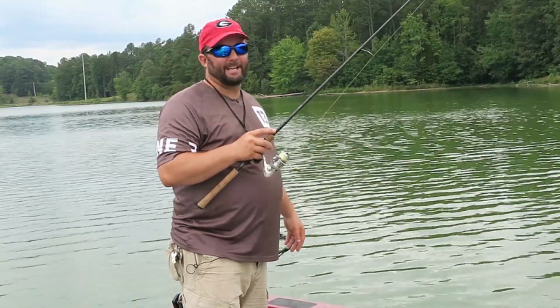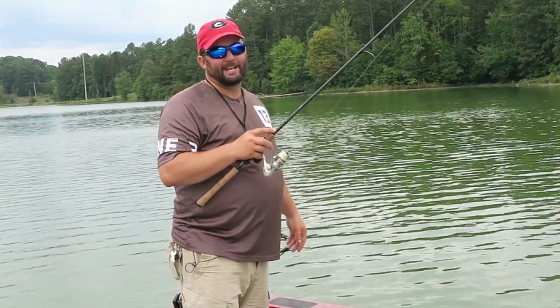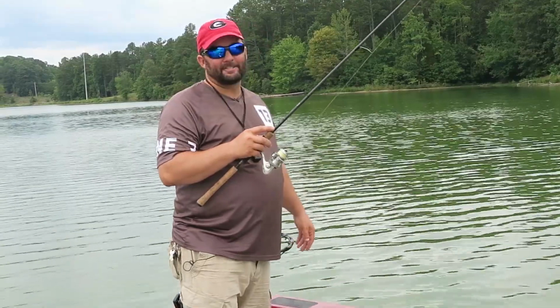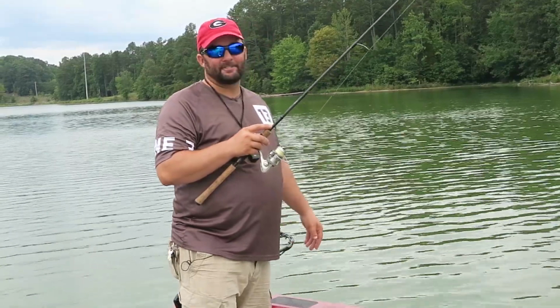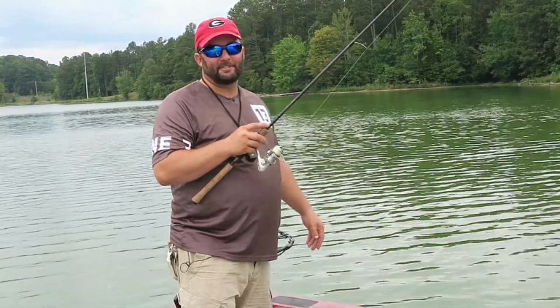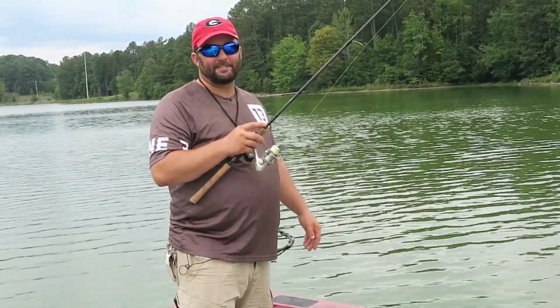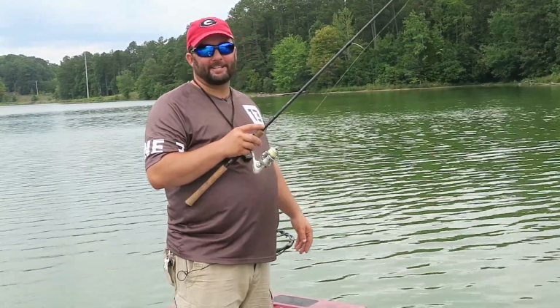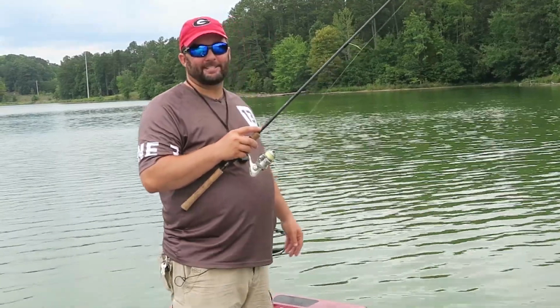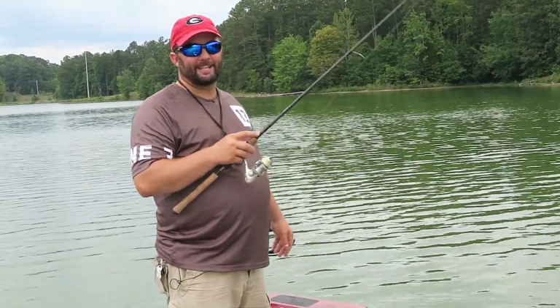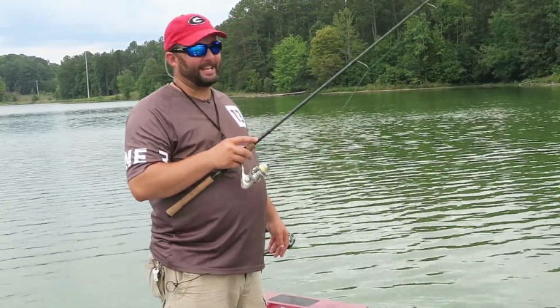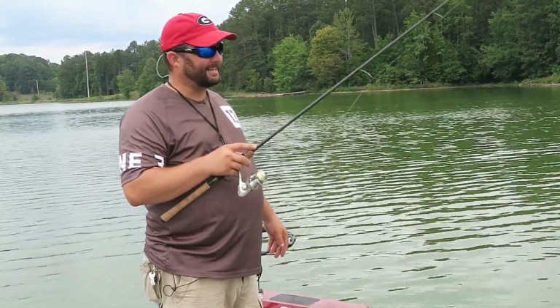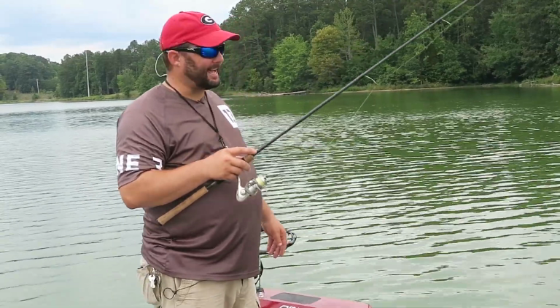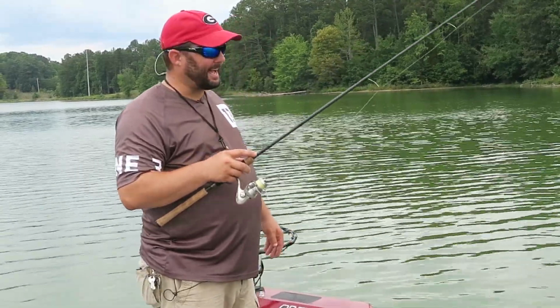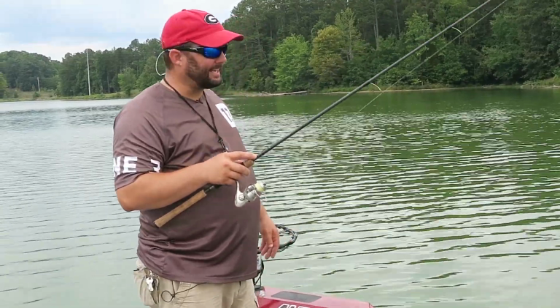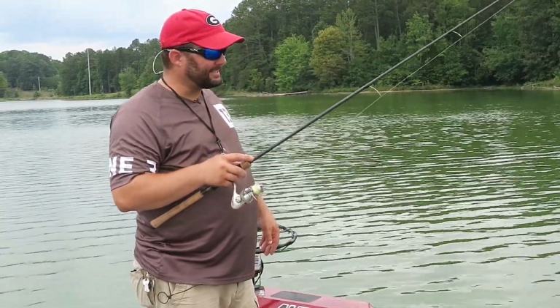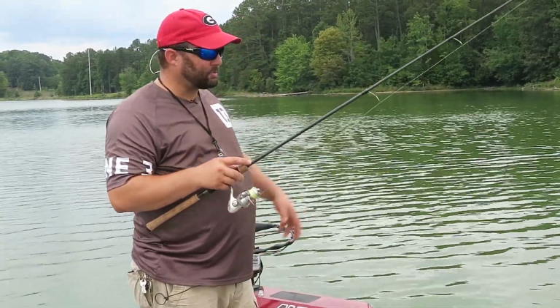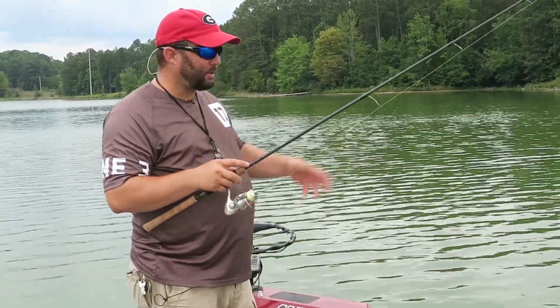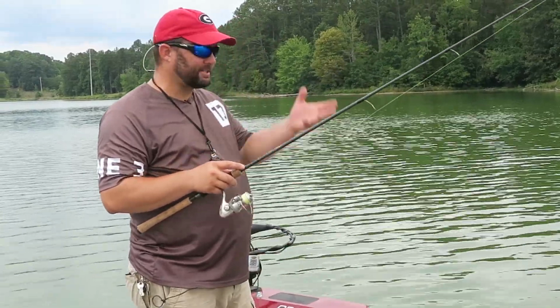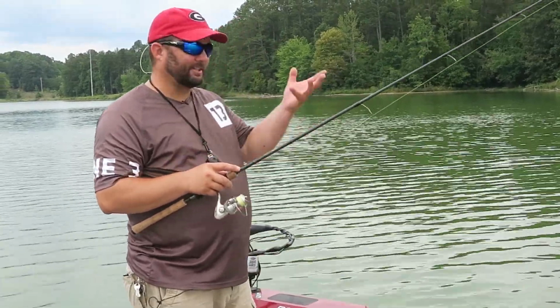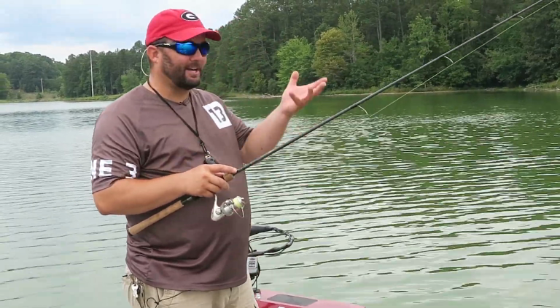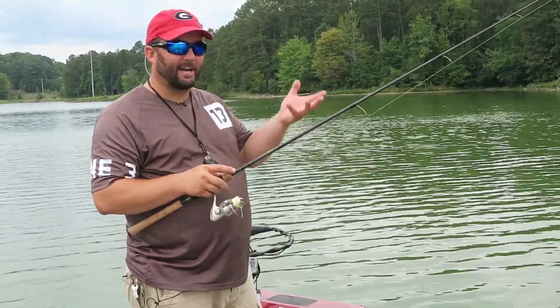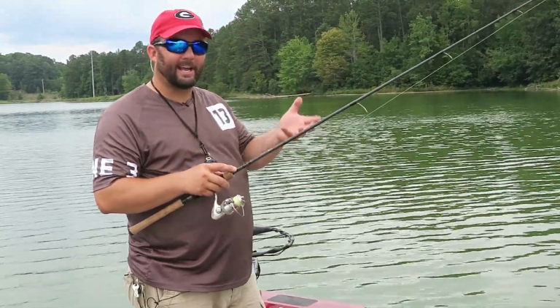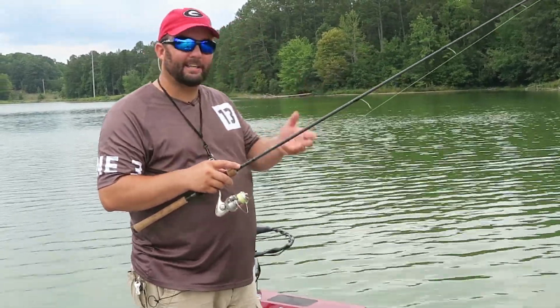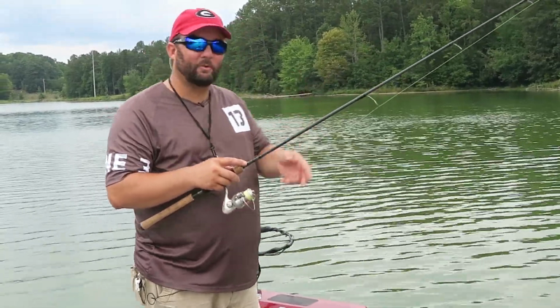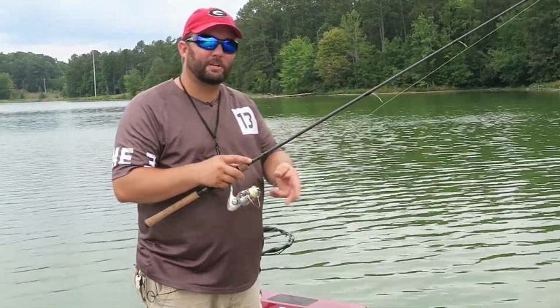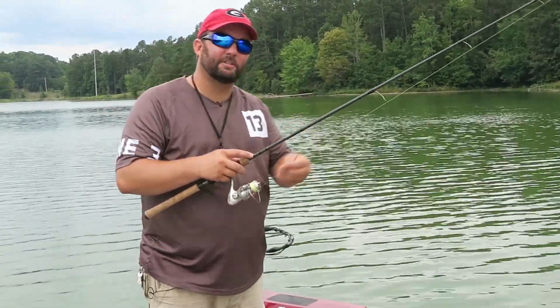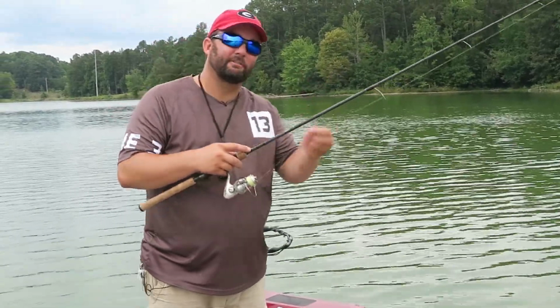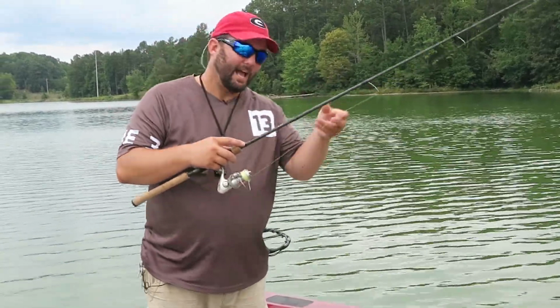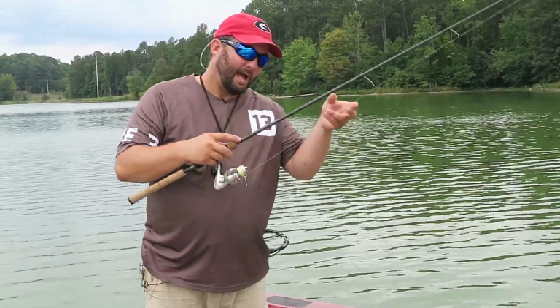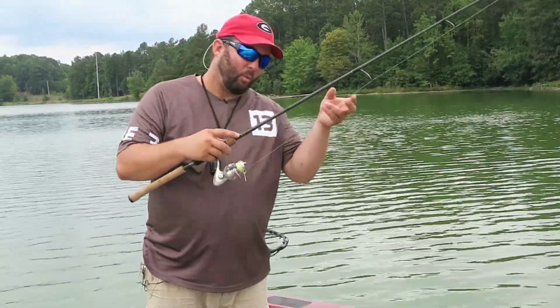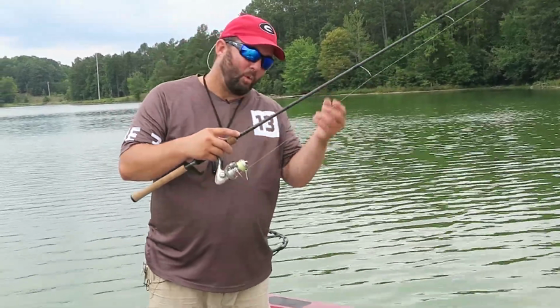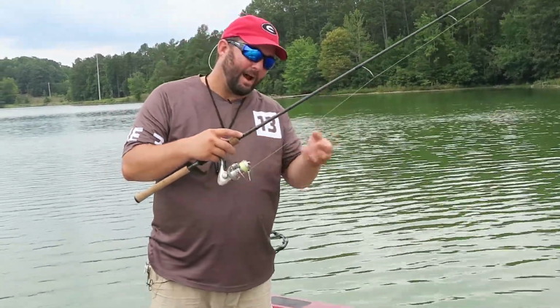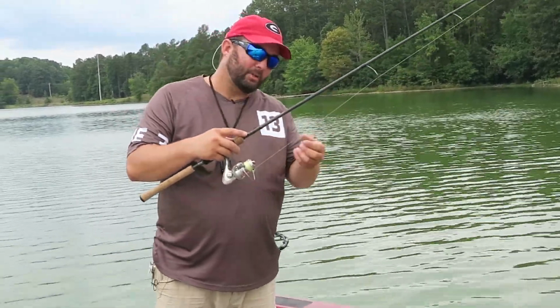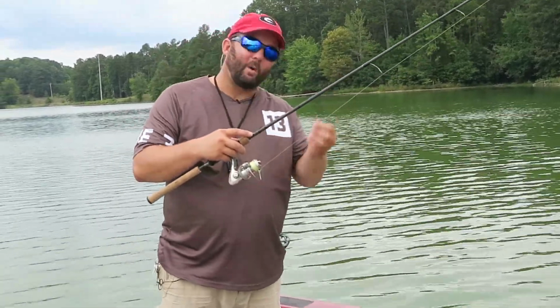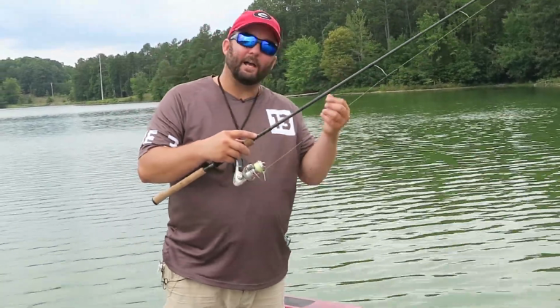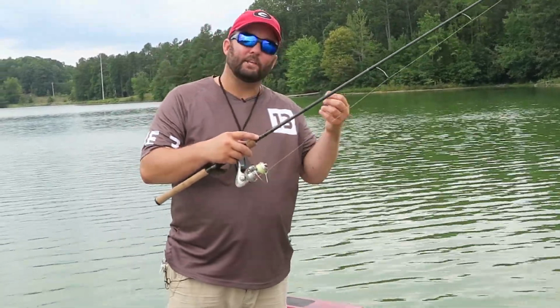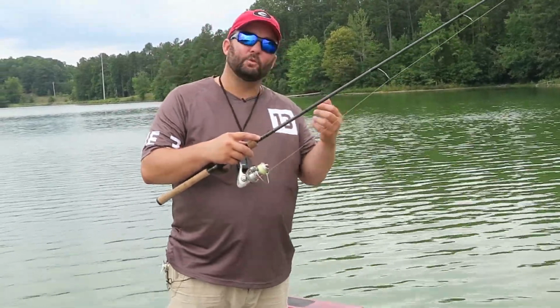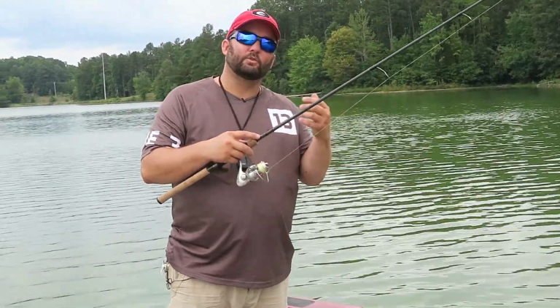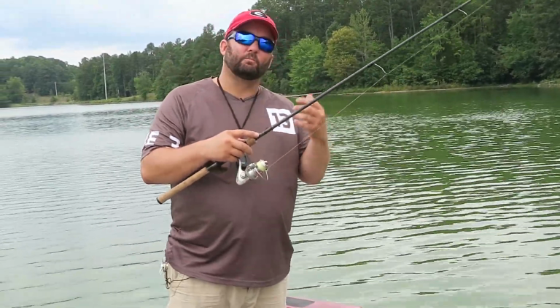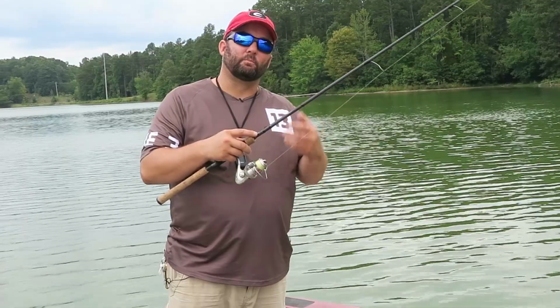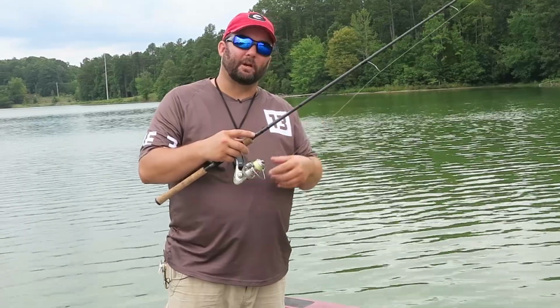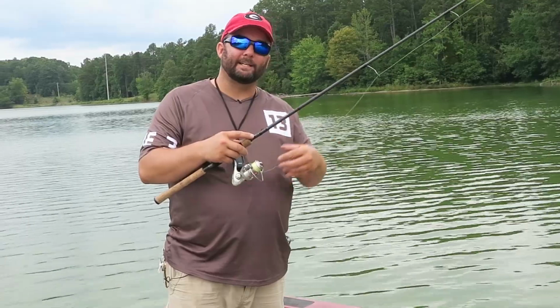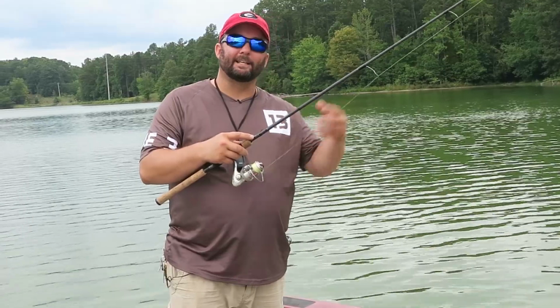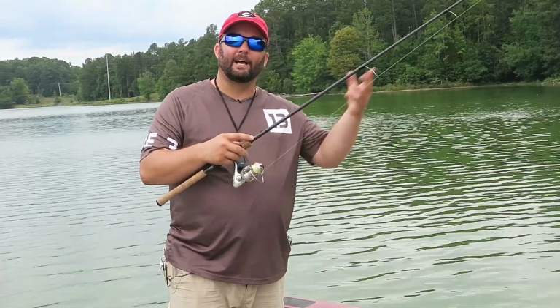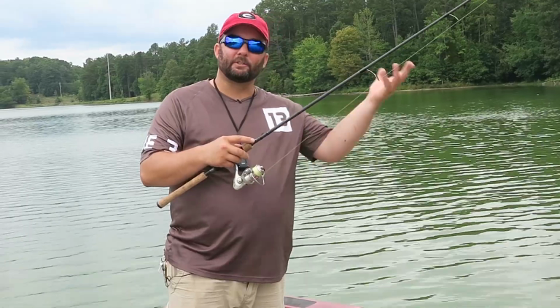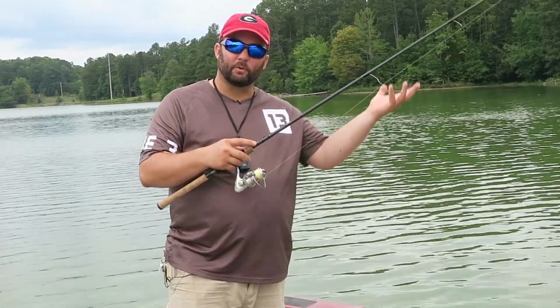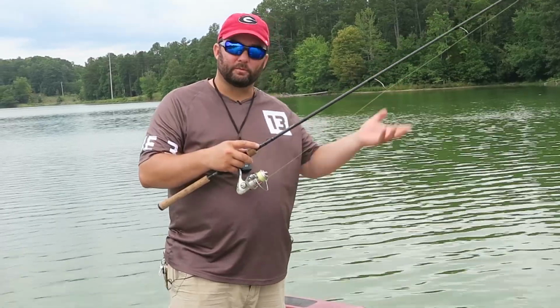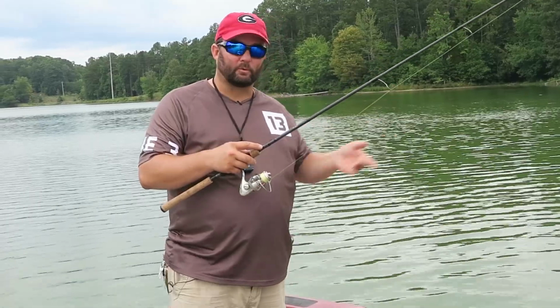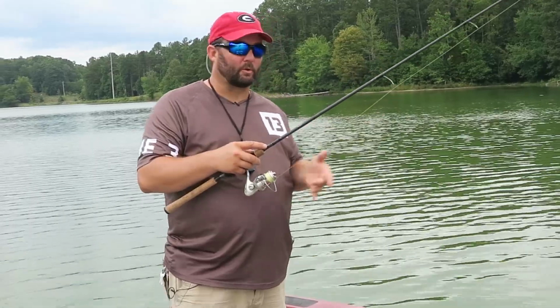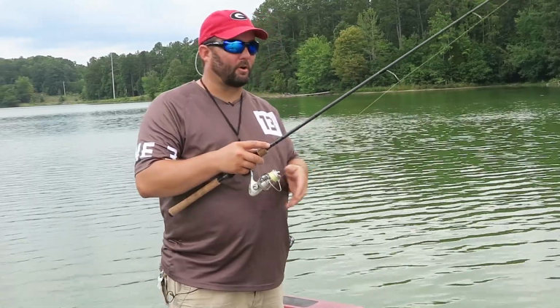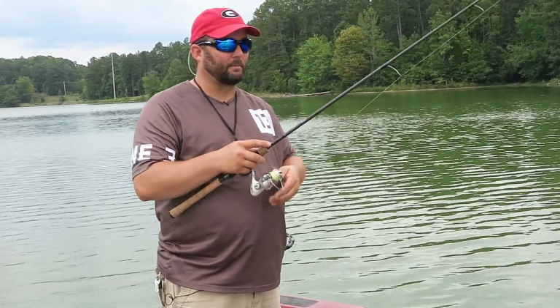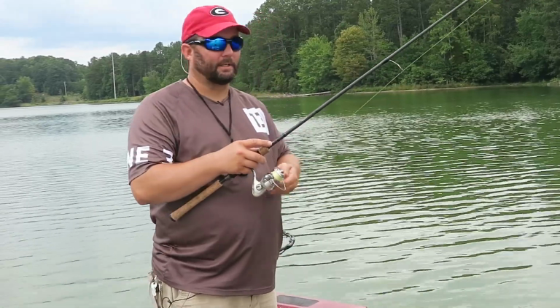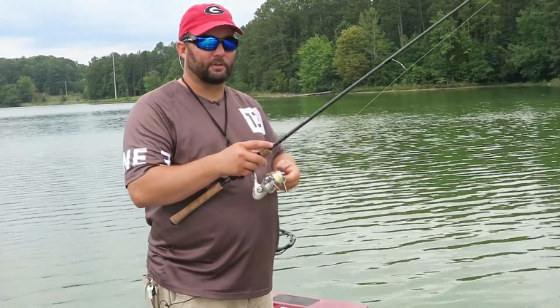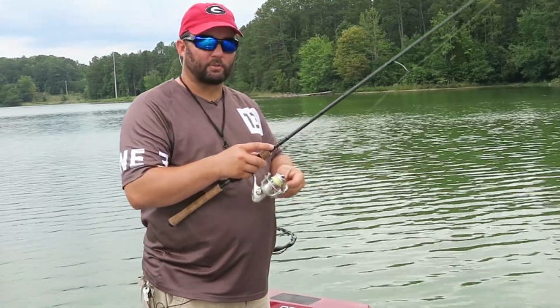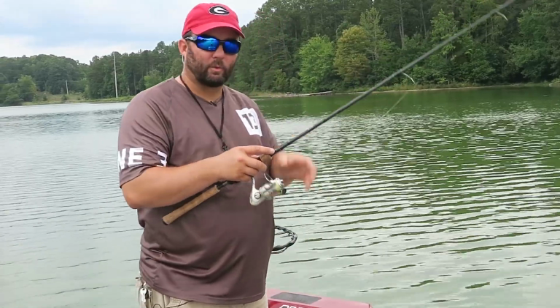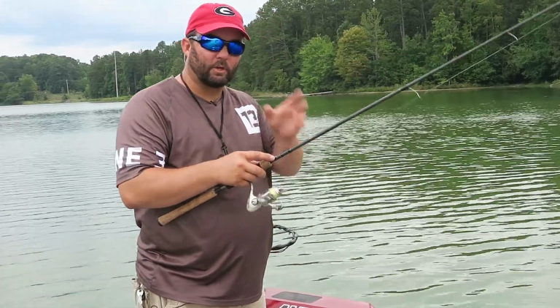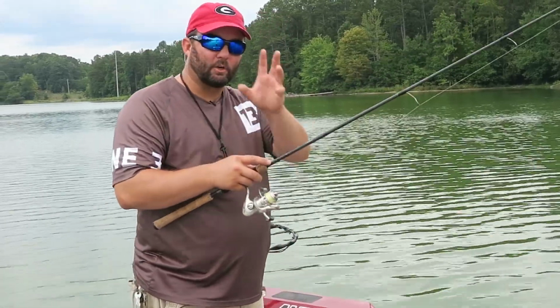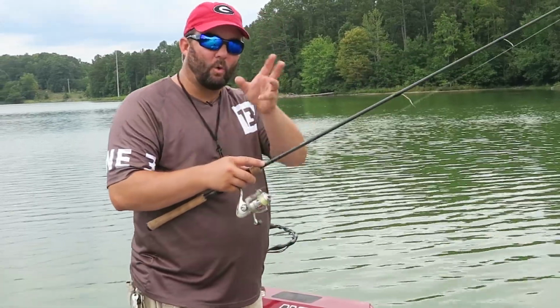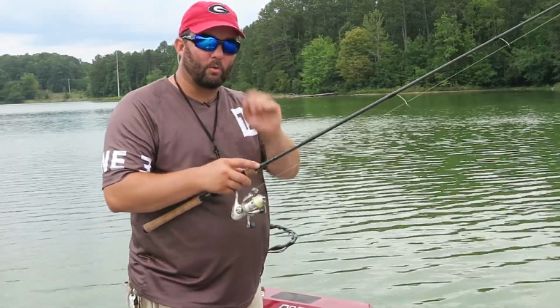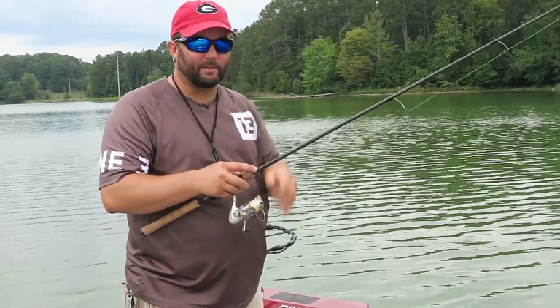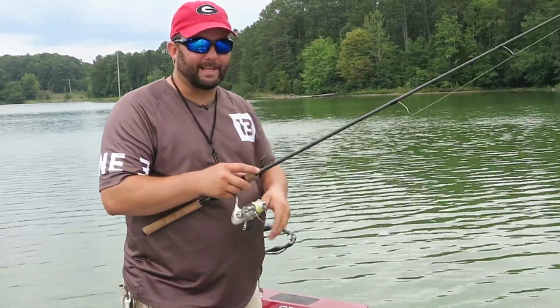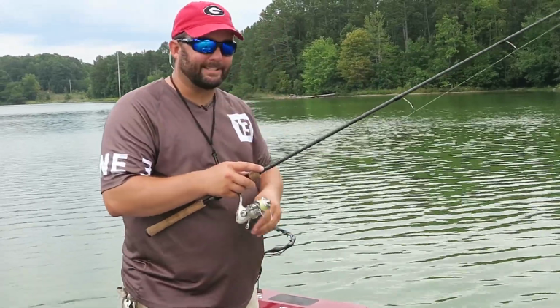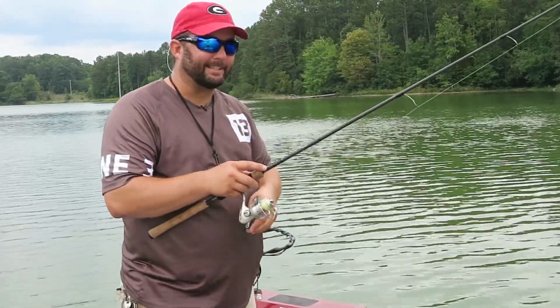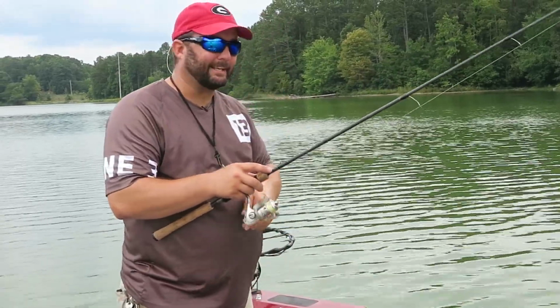Hey guys, this is Gene Jensen and I get this question a lot — why do I use braided line to a fluorocarbon leader? So we're going to go over that today.